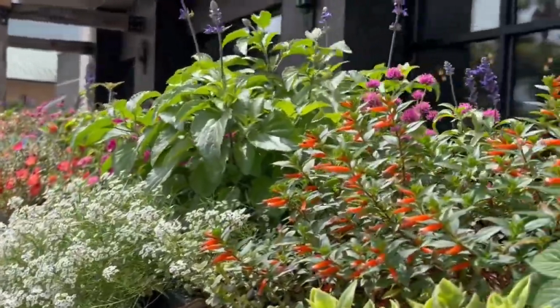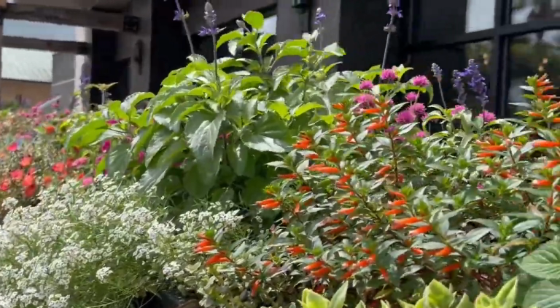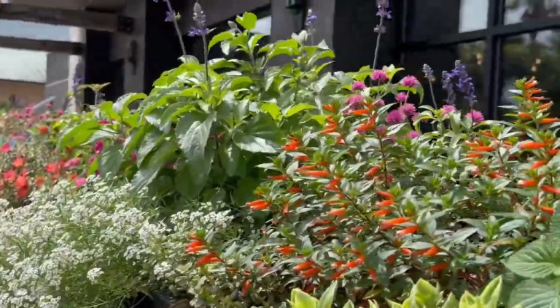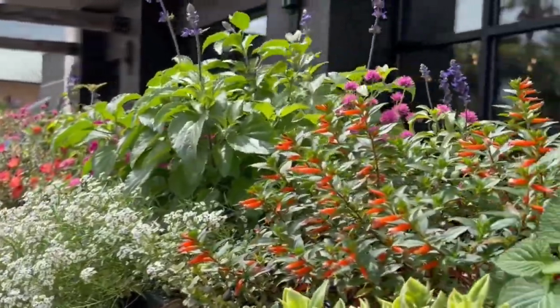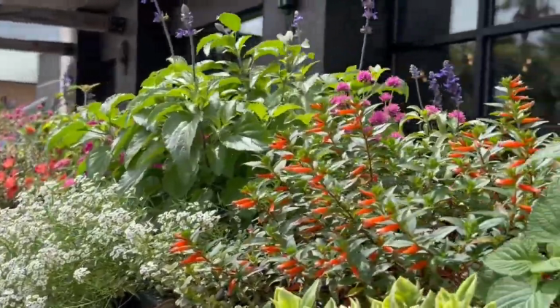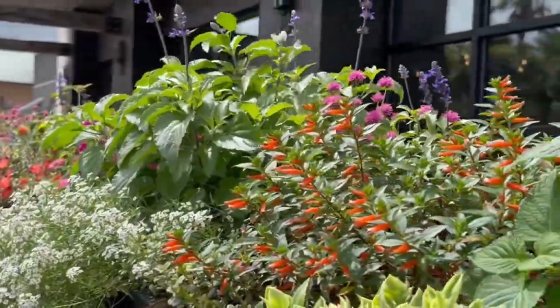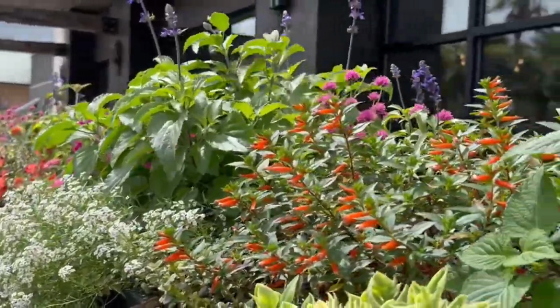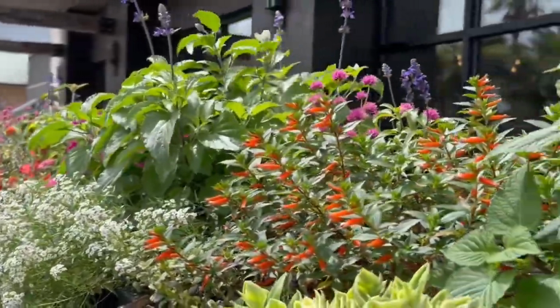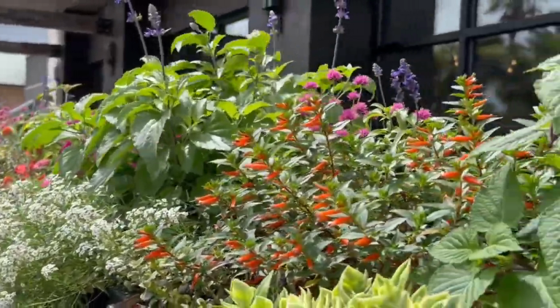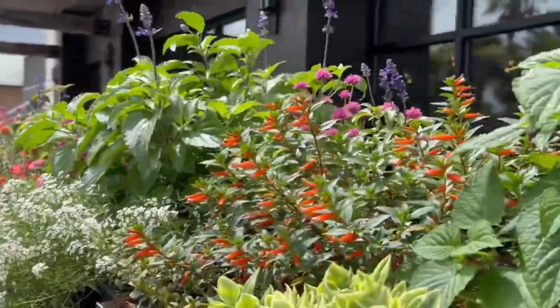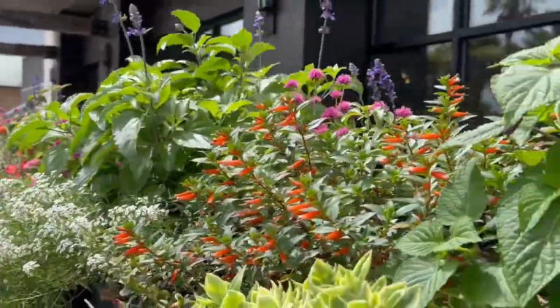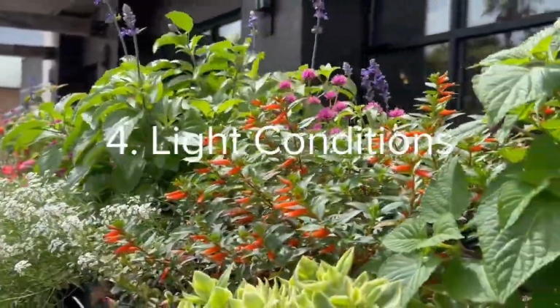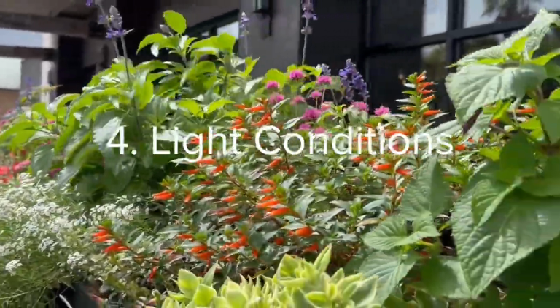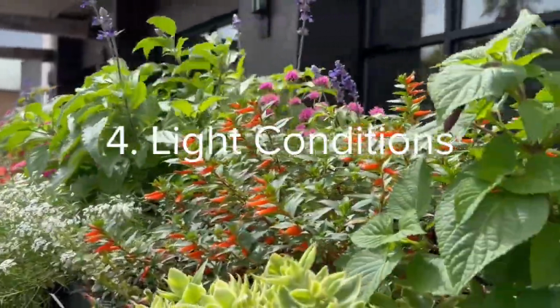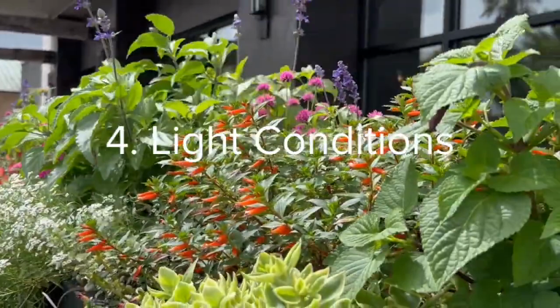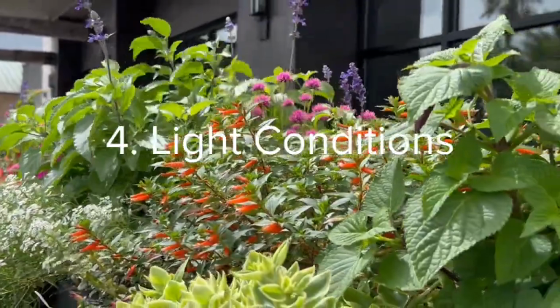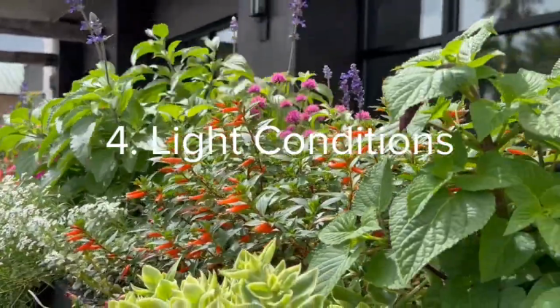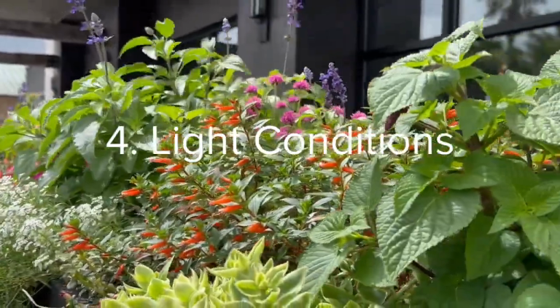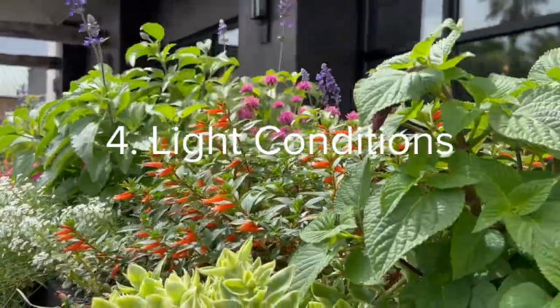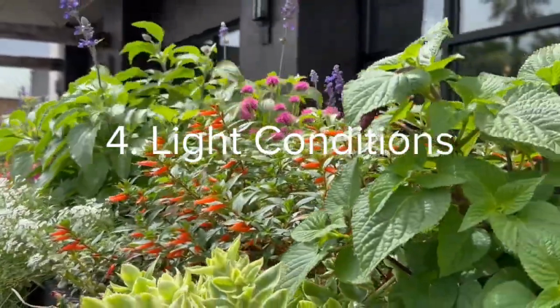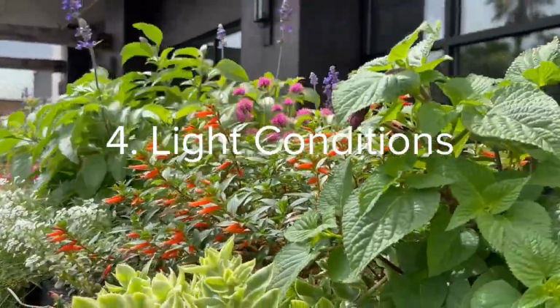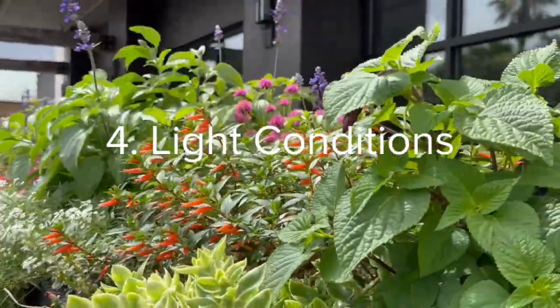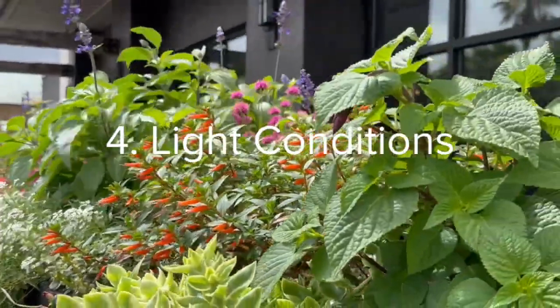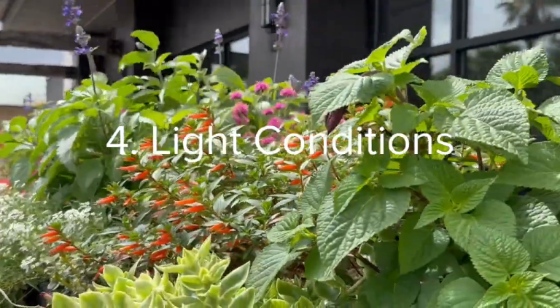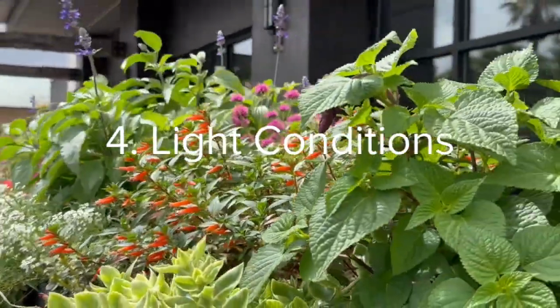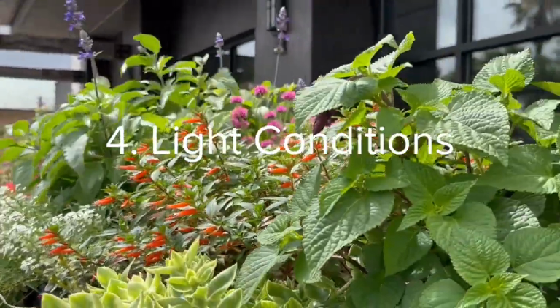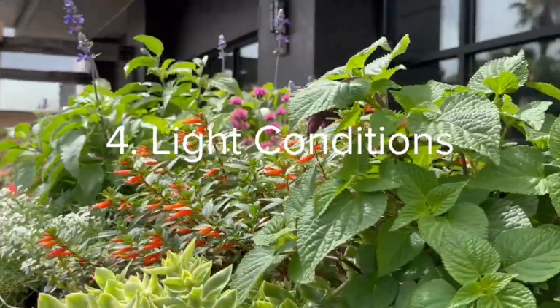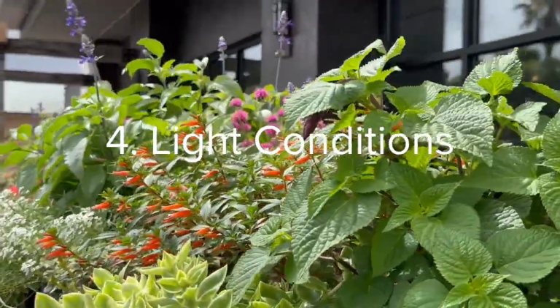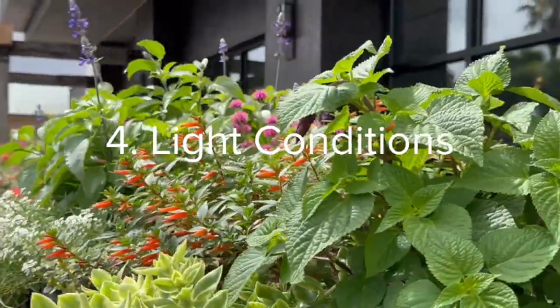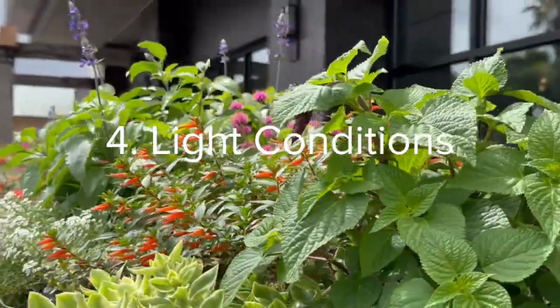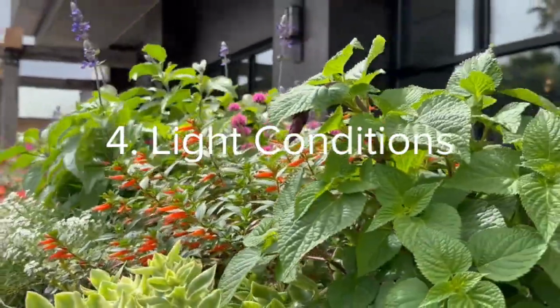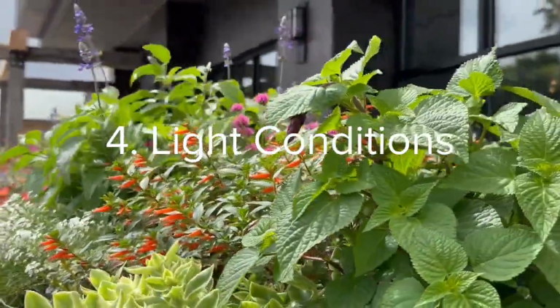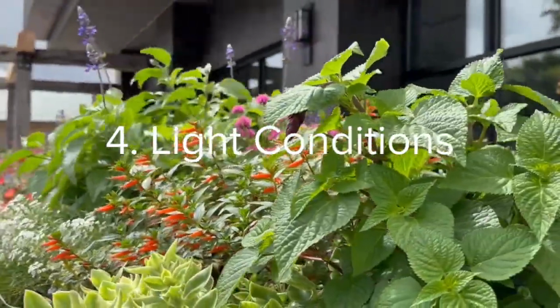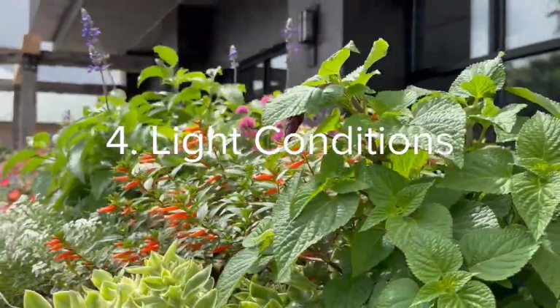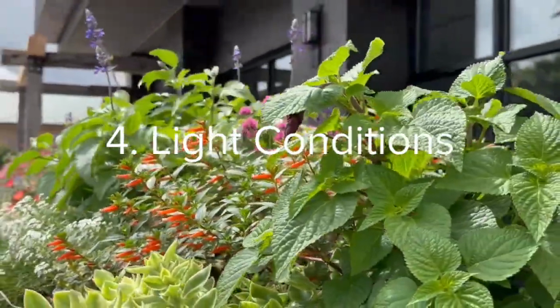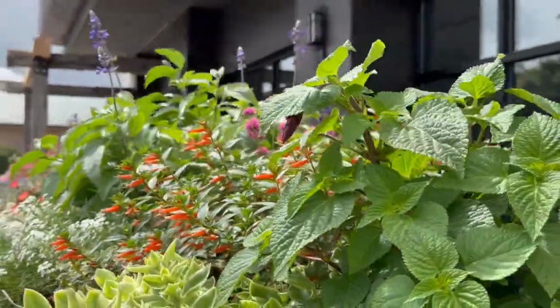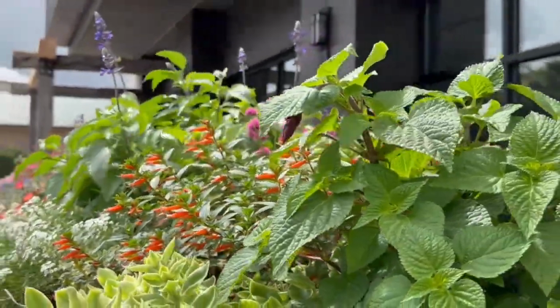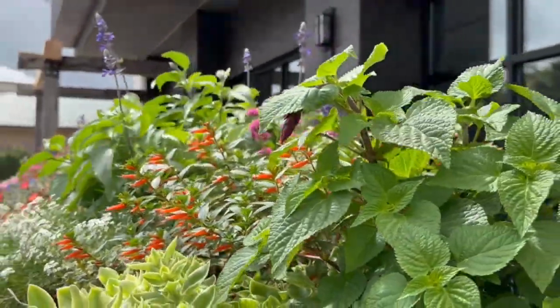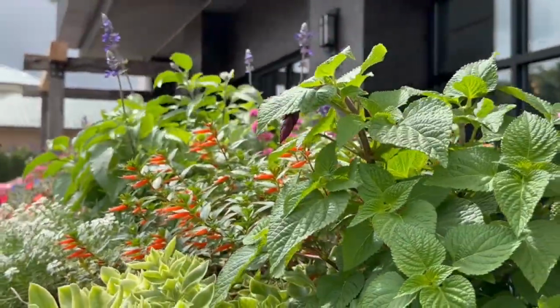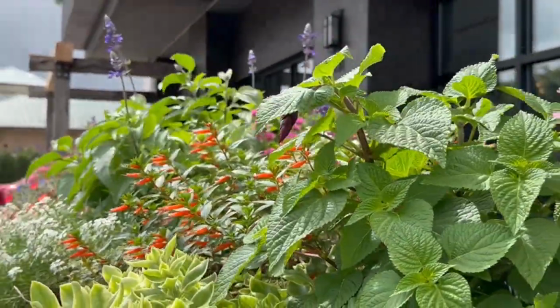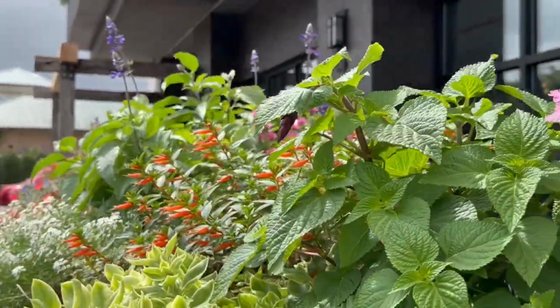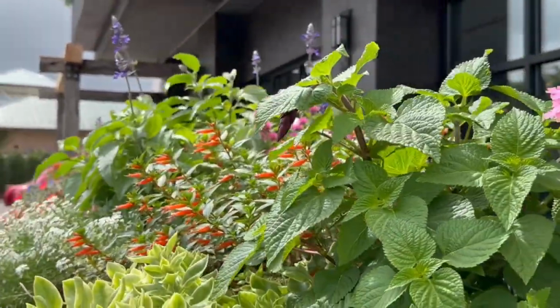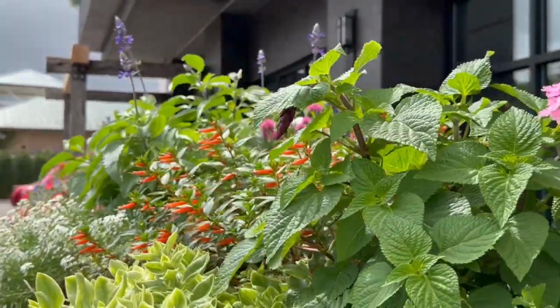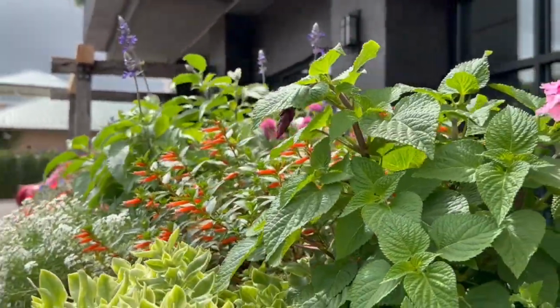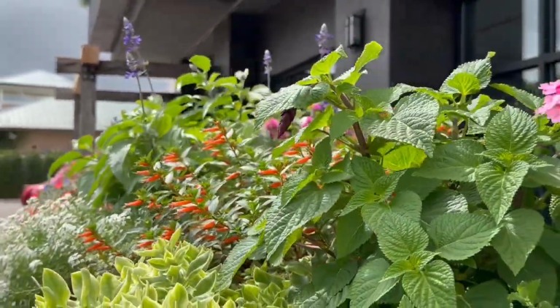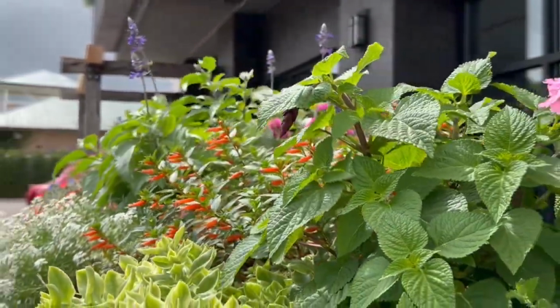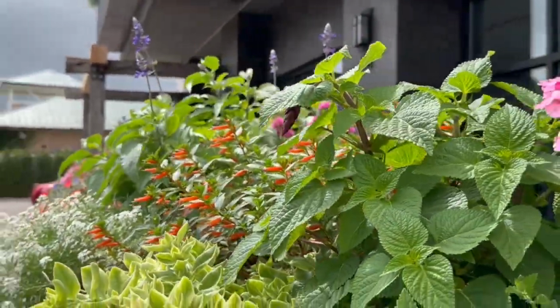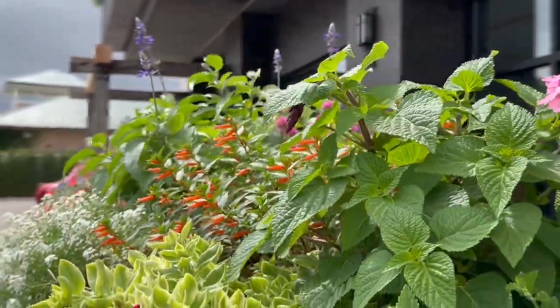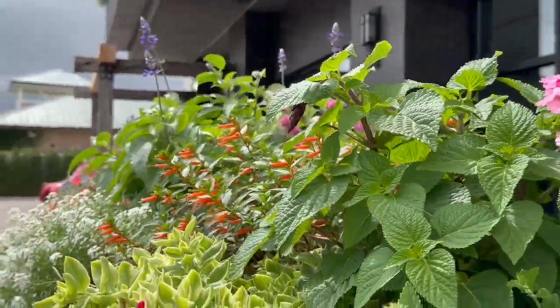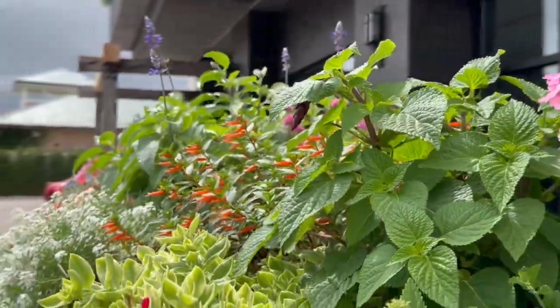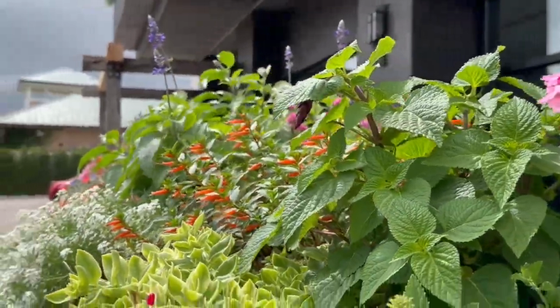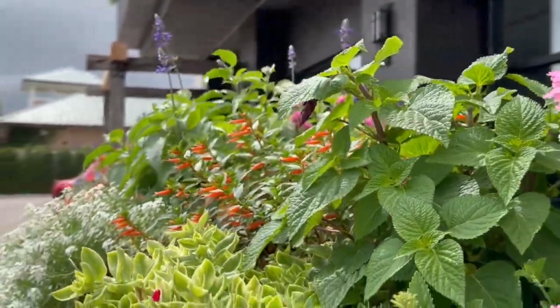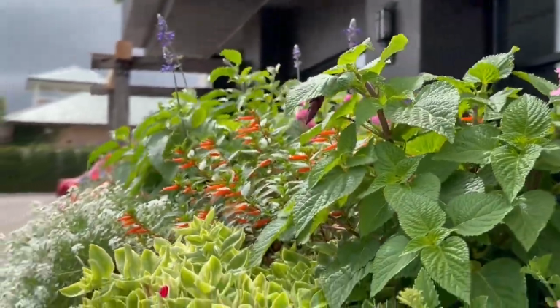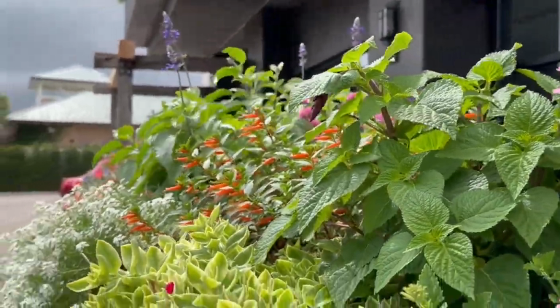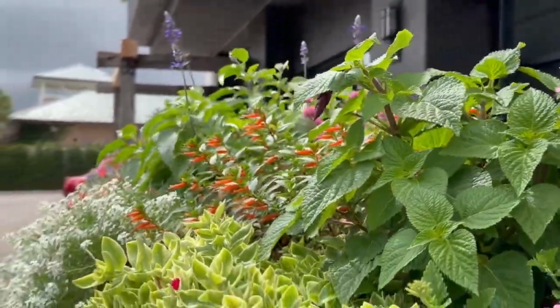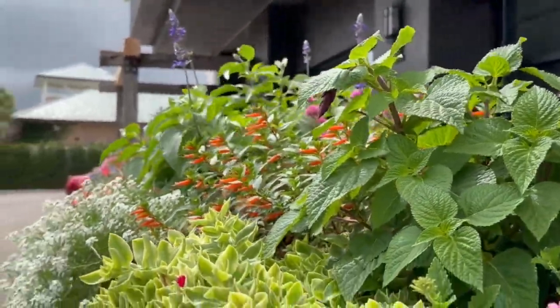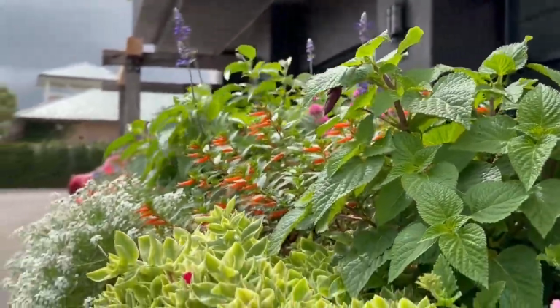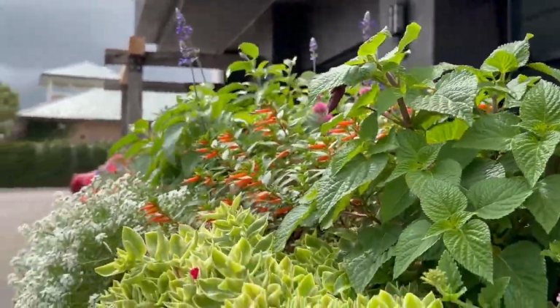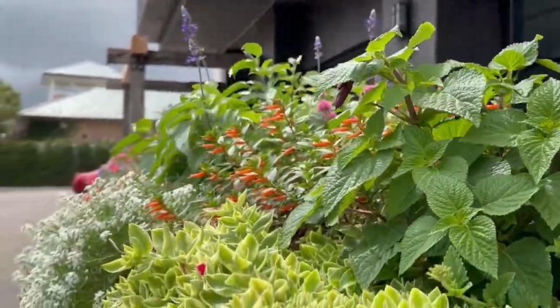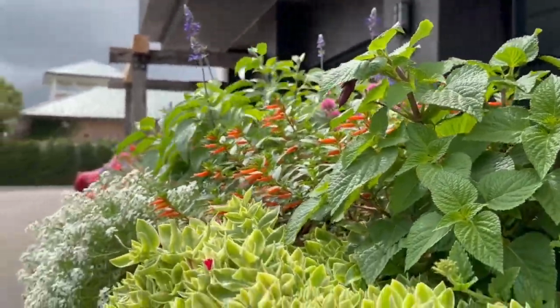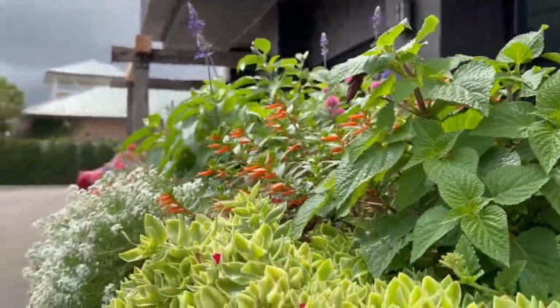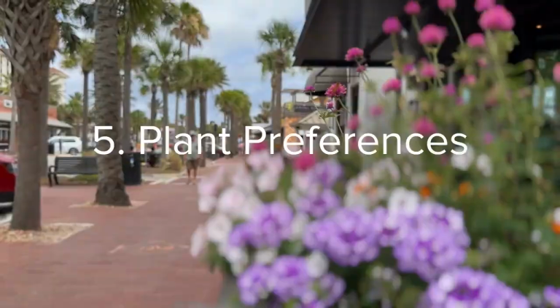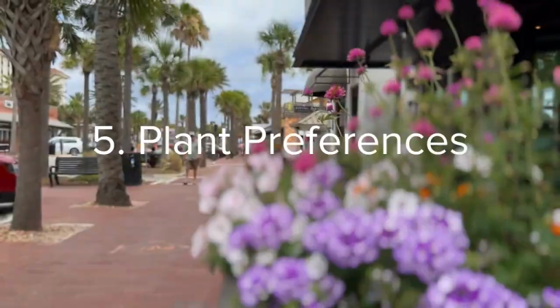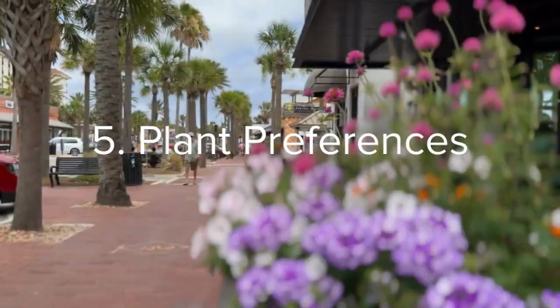And then light conditions. Are you going to plant in full sun, partial sun, or up under the canopy of other plants?